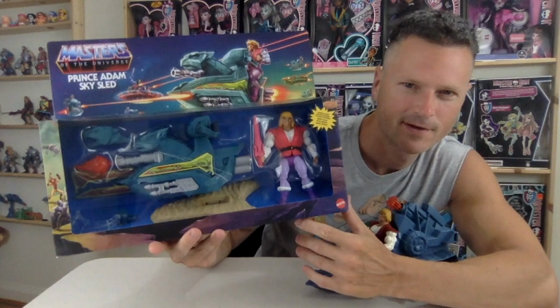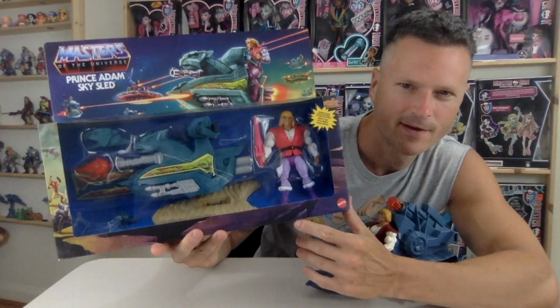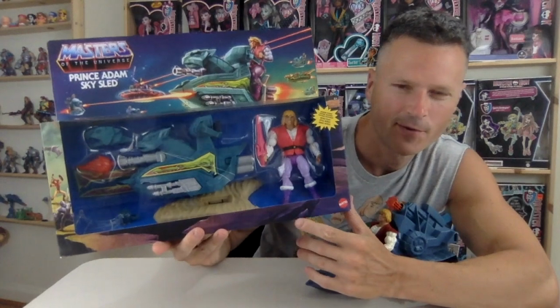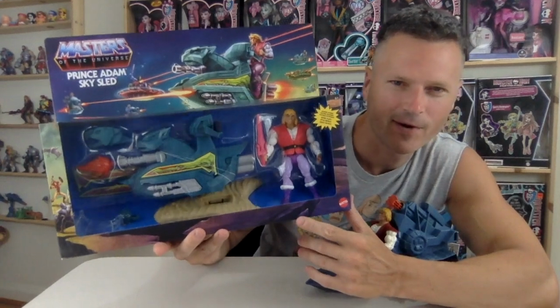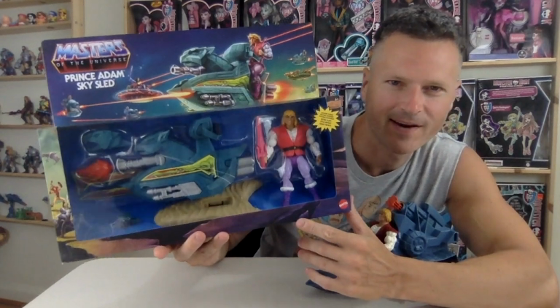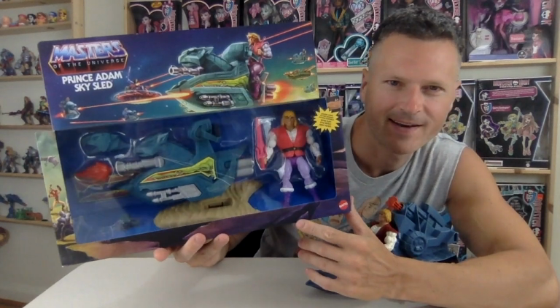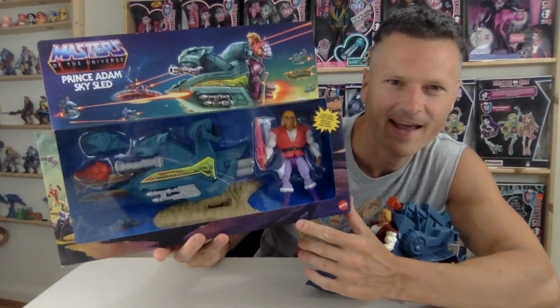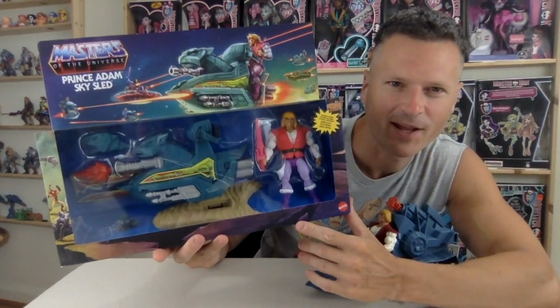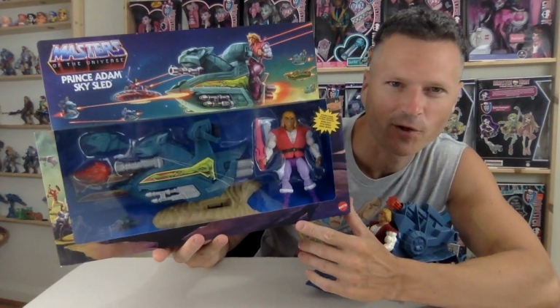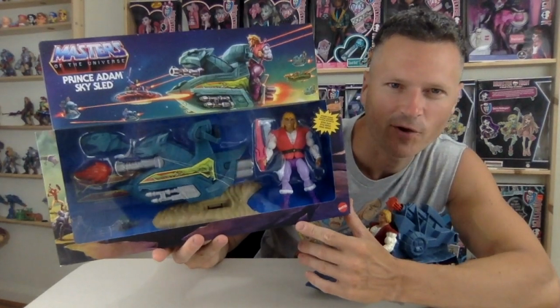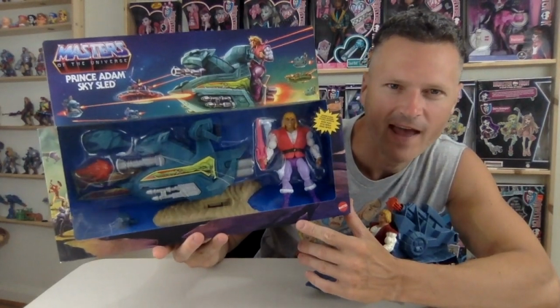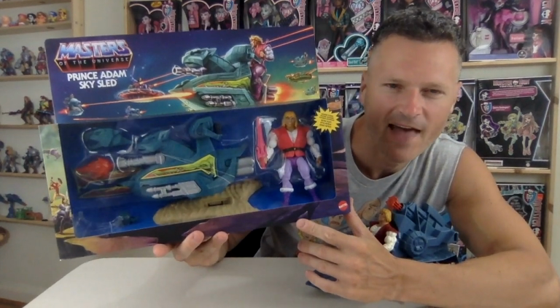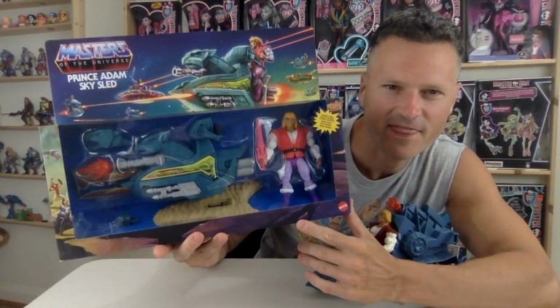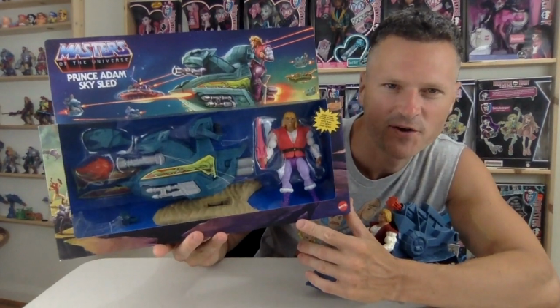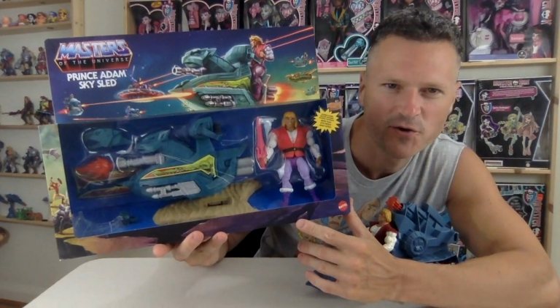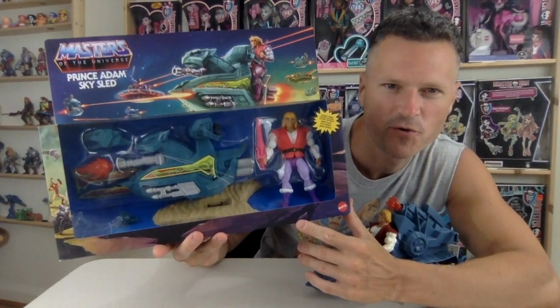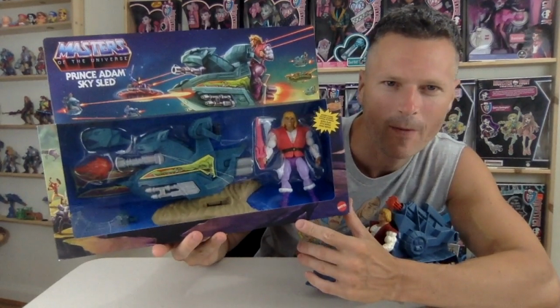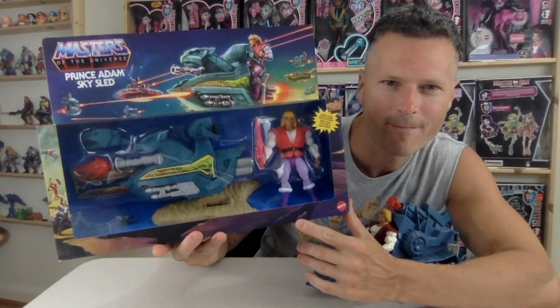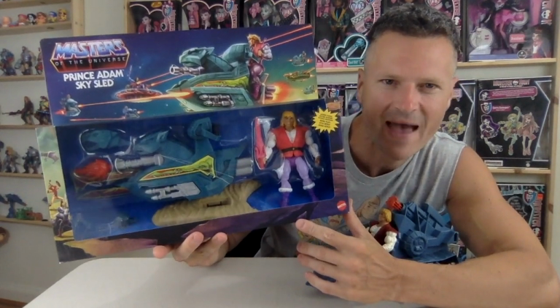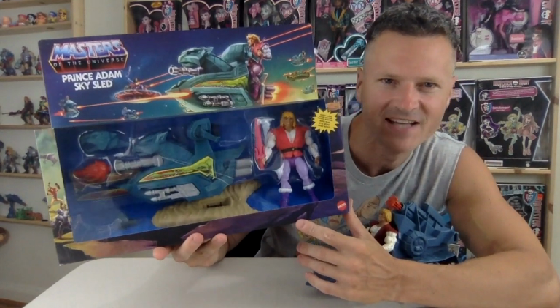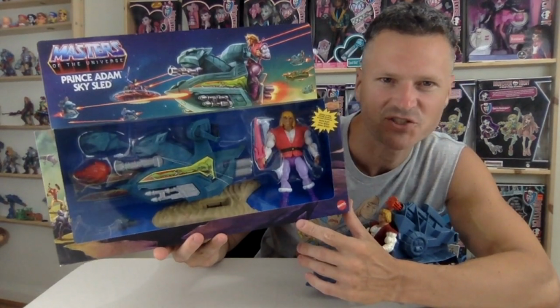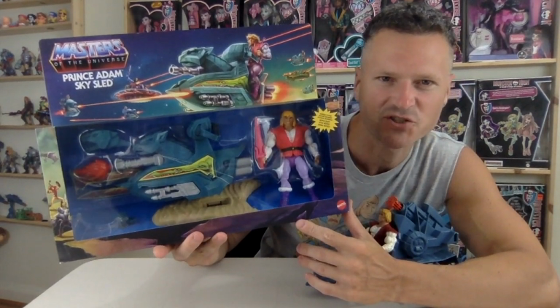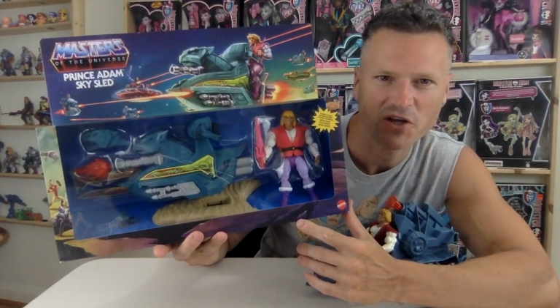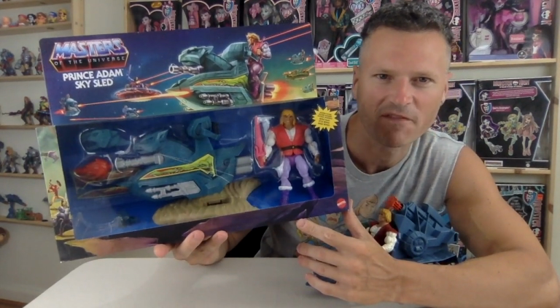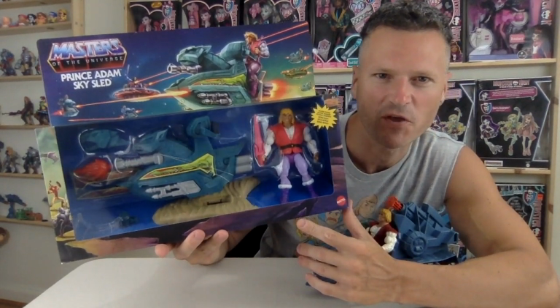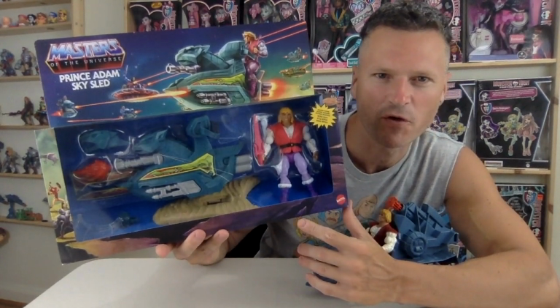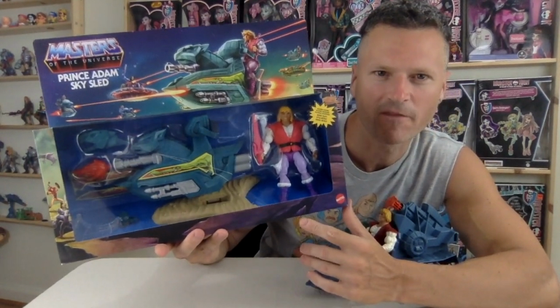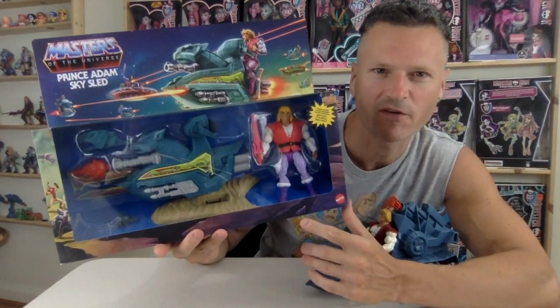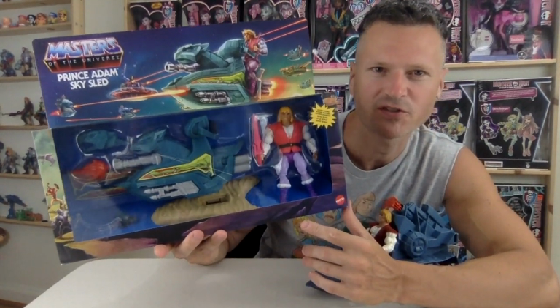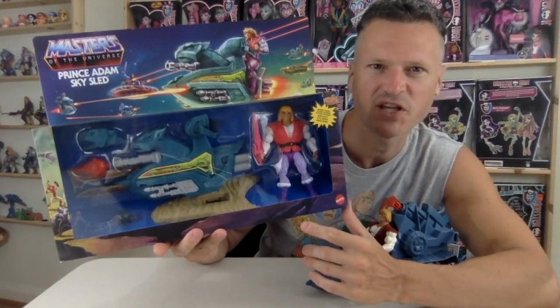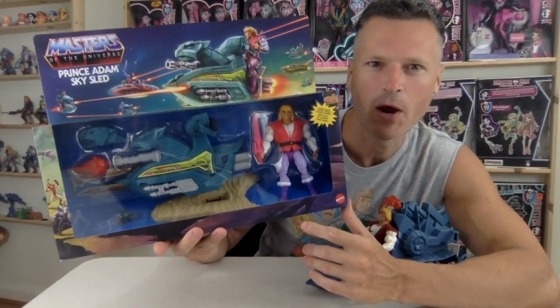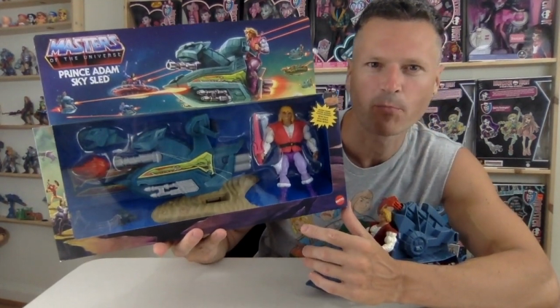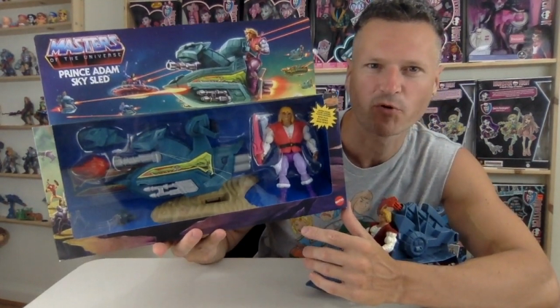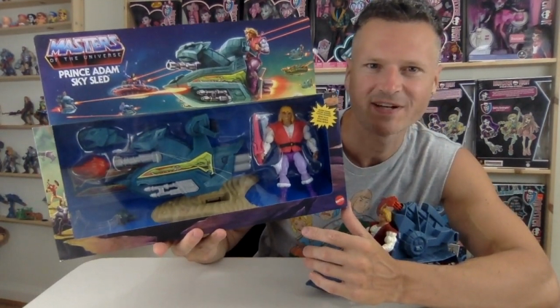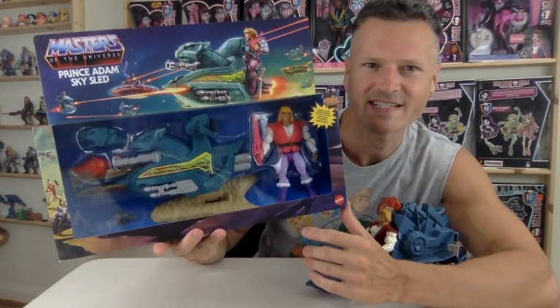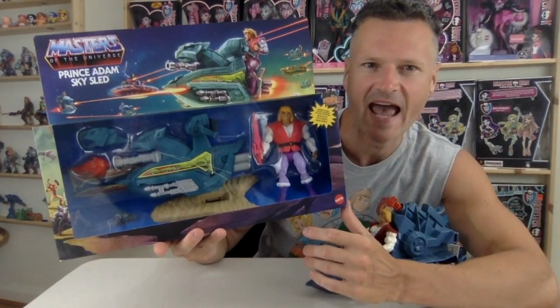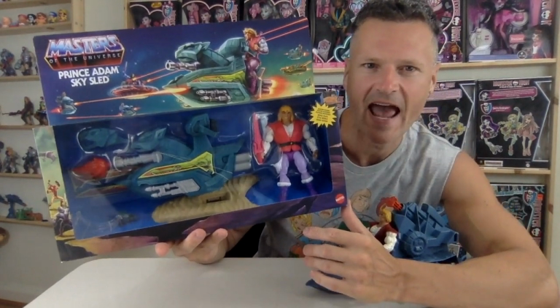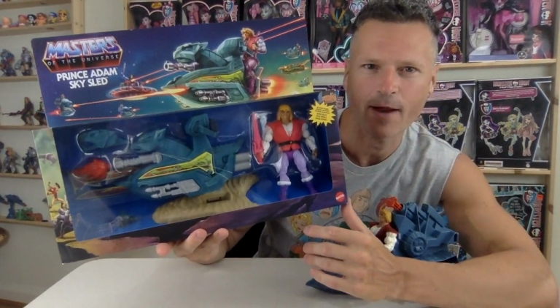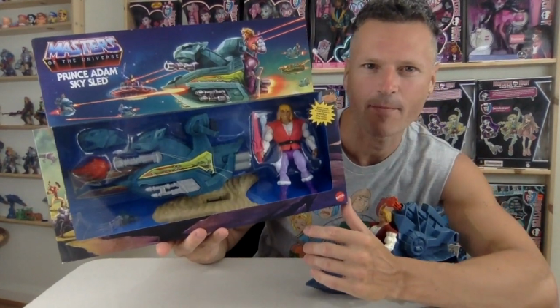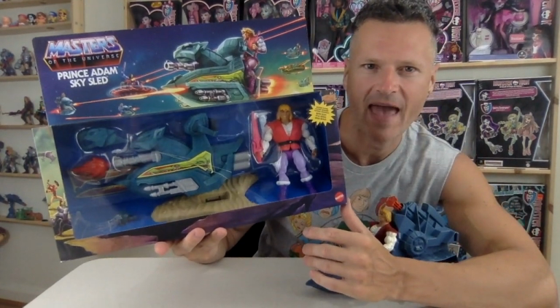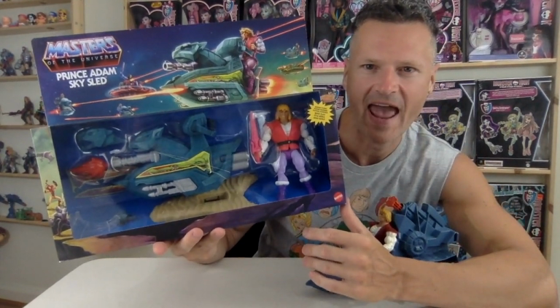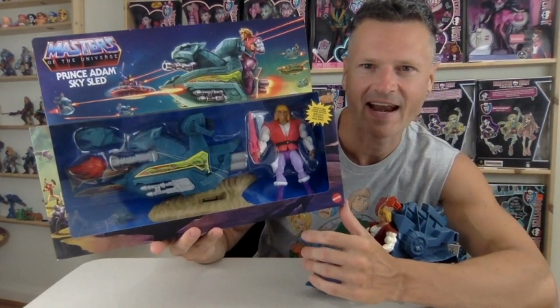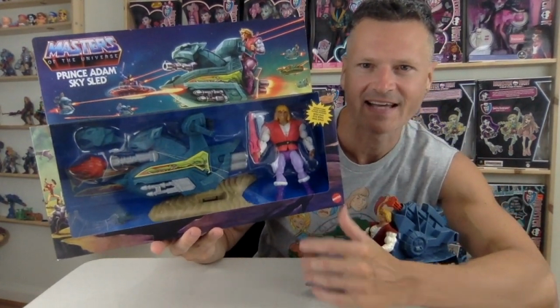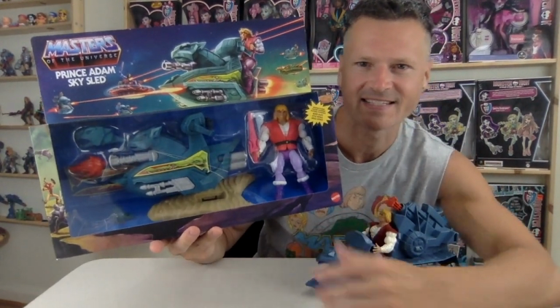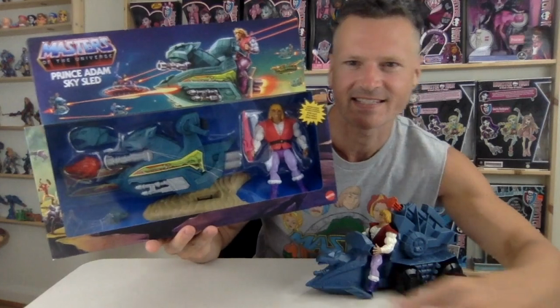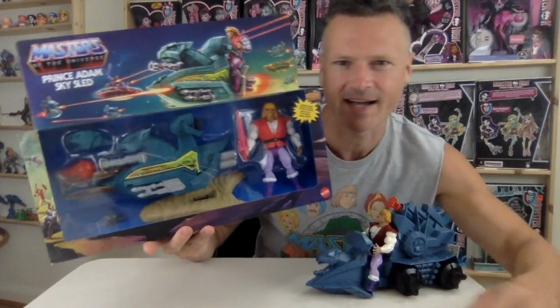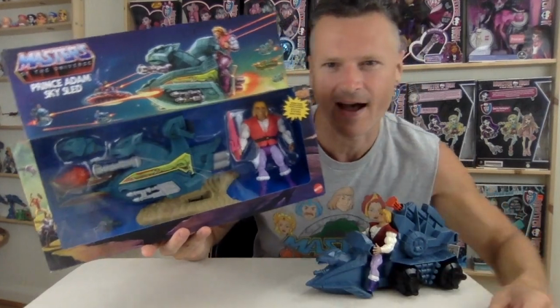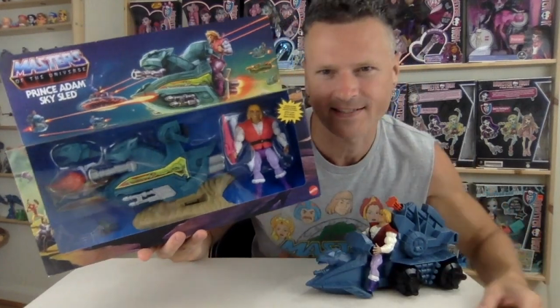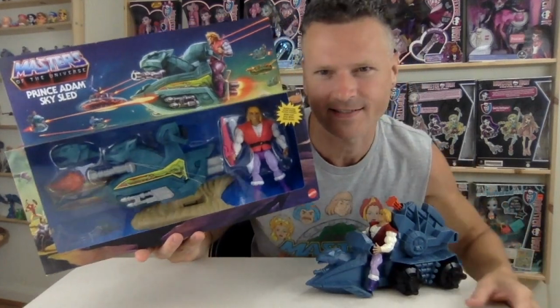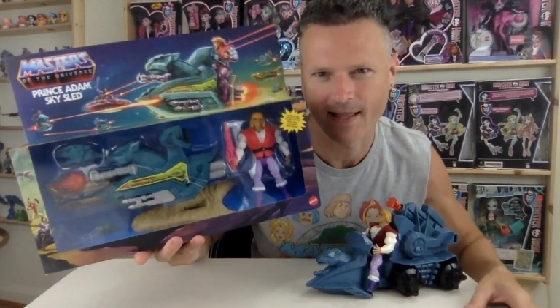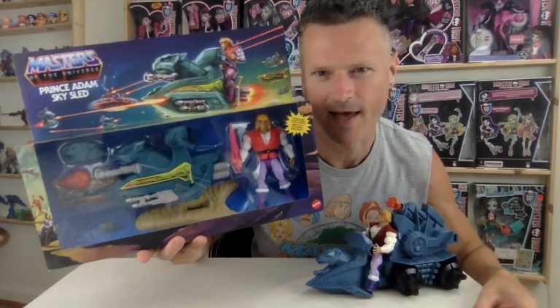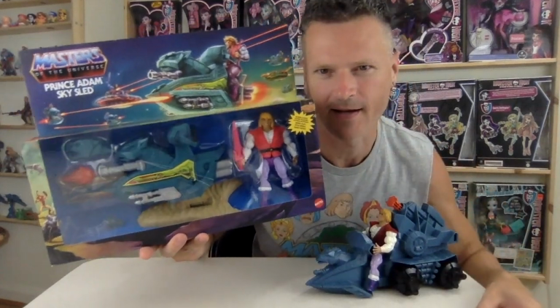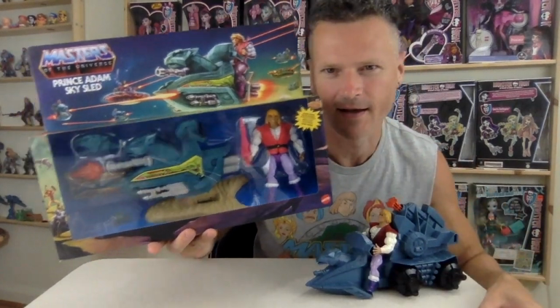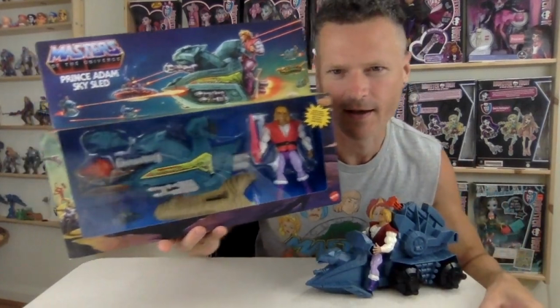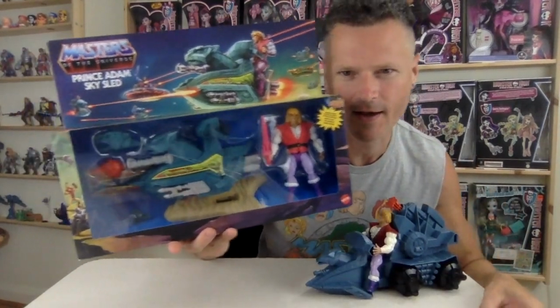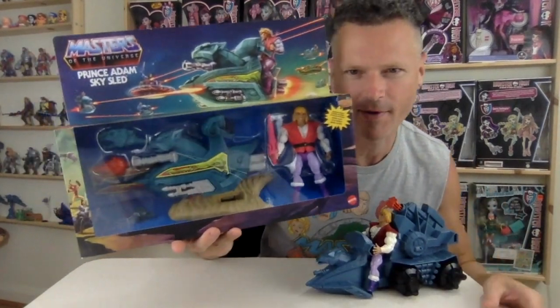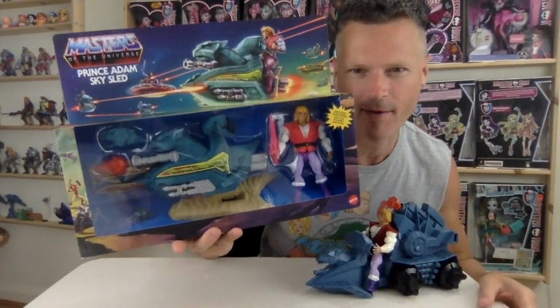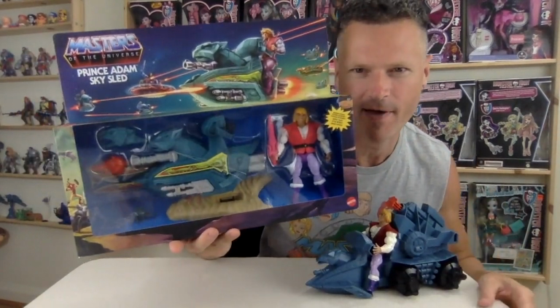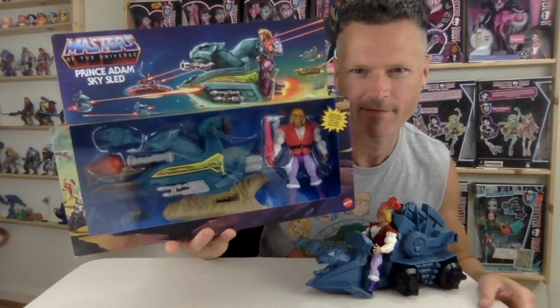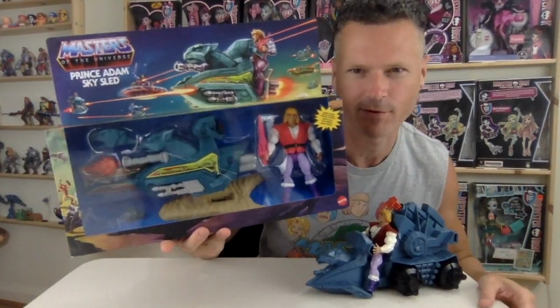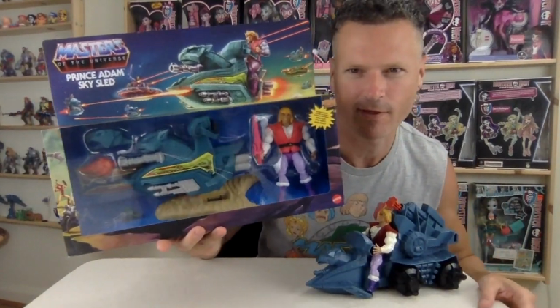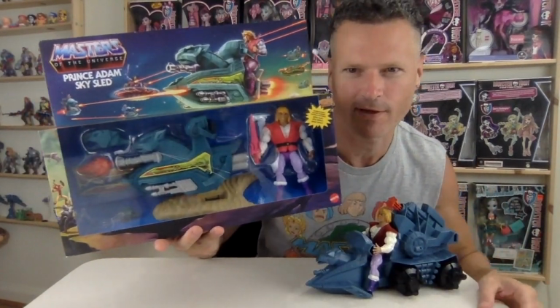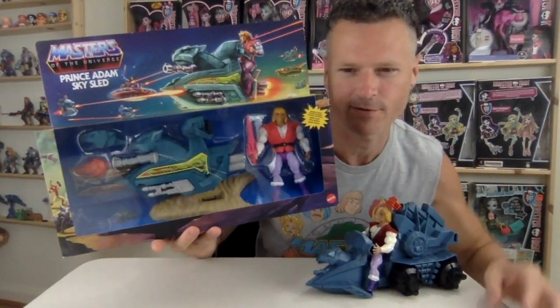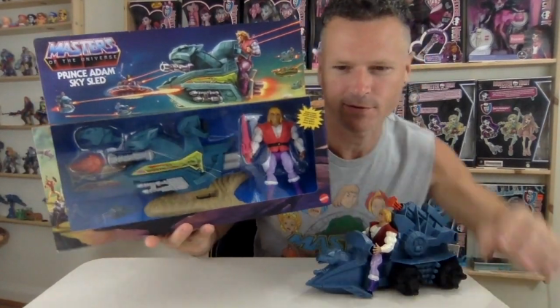We're going to take a look at the new Masters of the Universe, Prince Adam and Sky Sled, coming up after this.